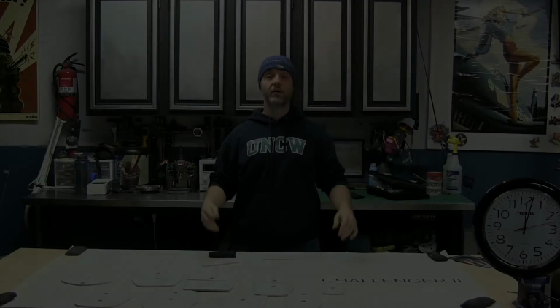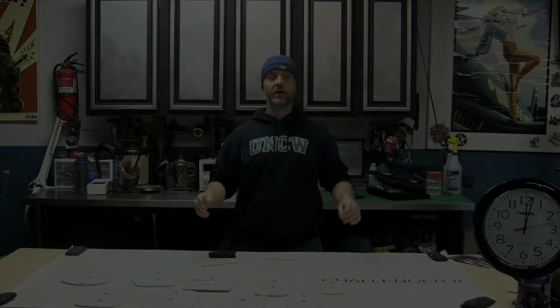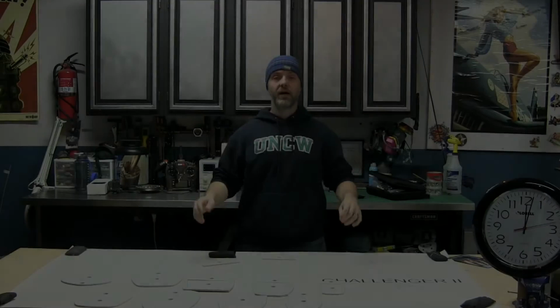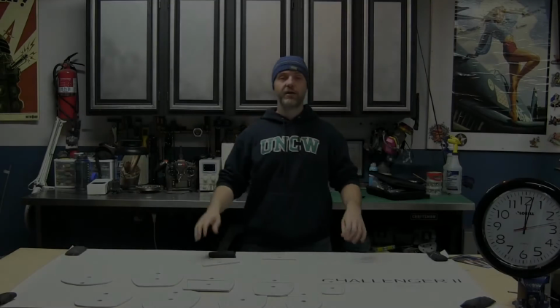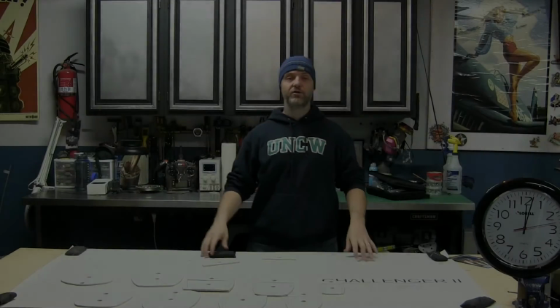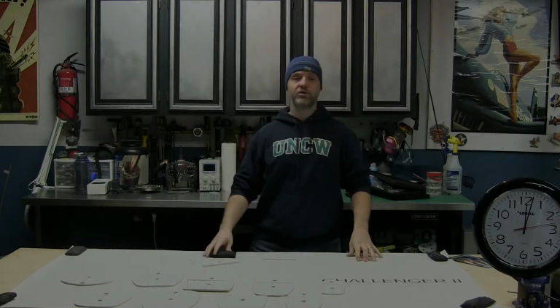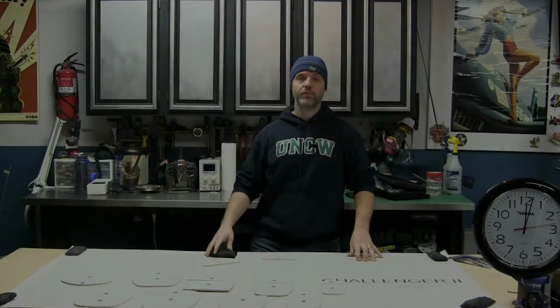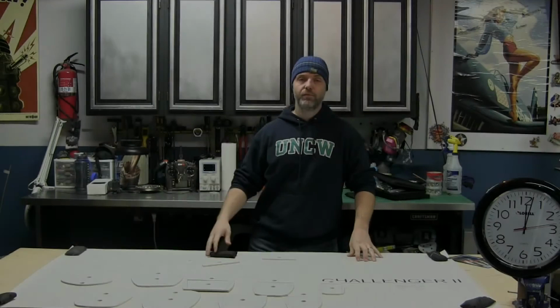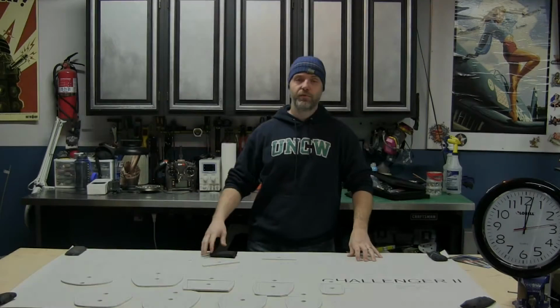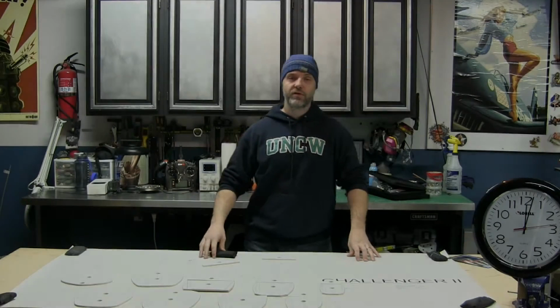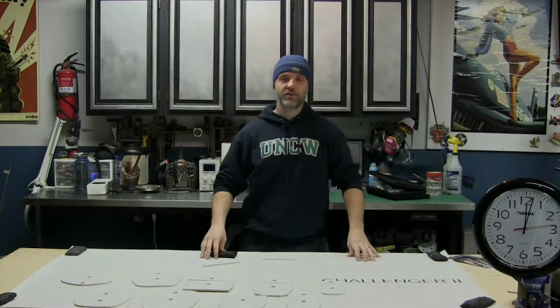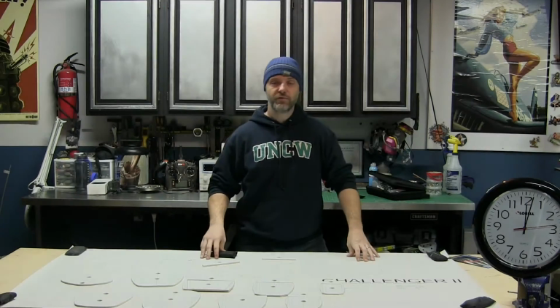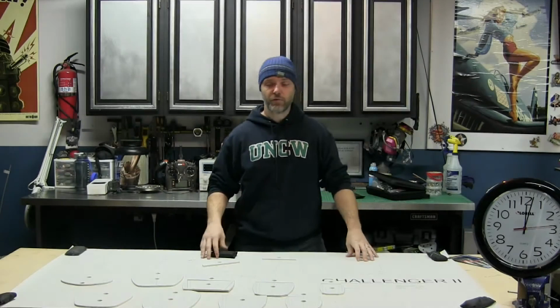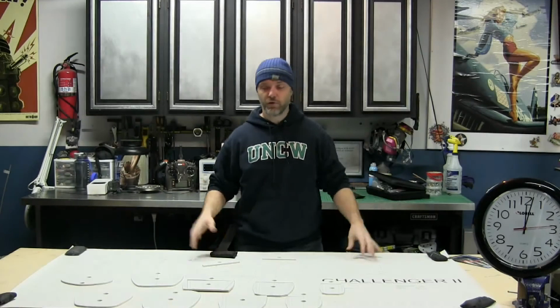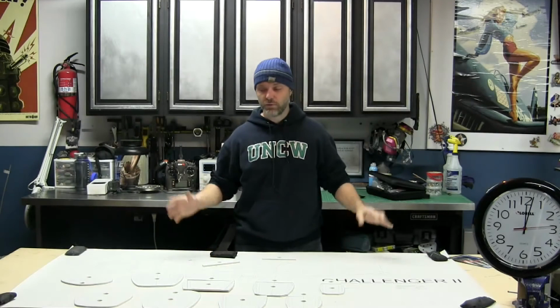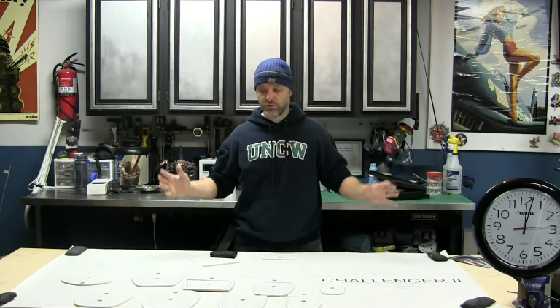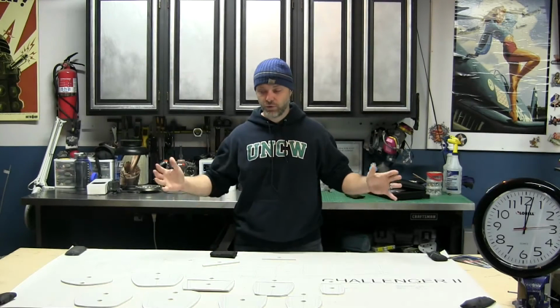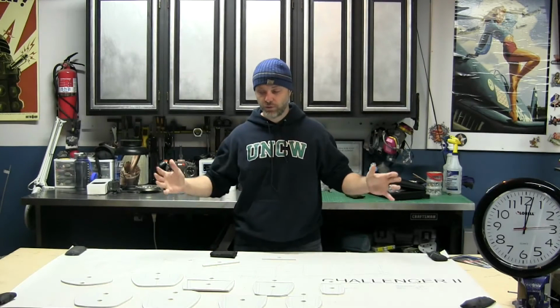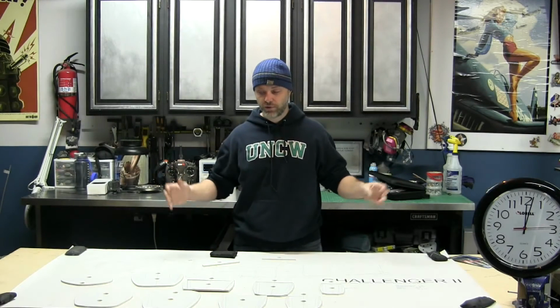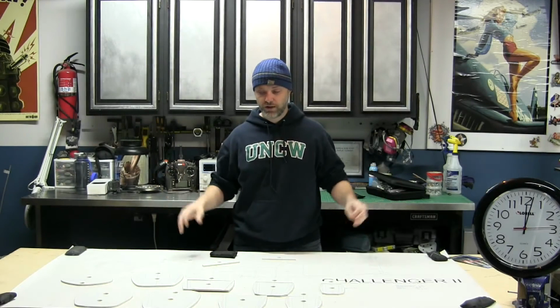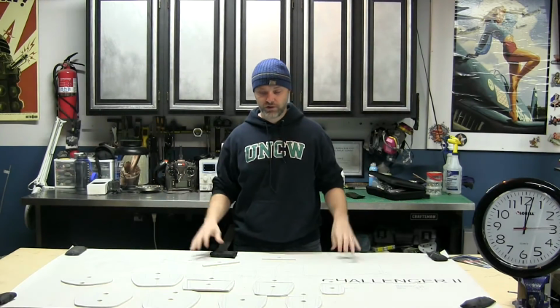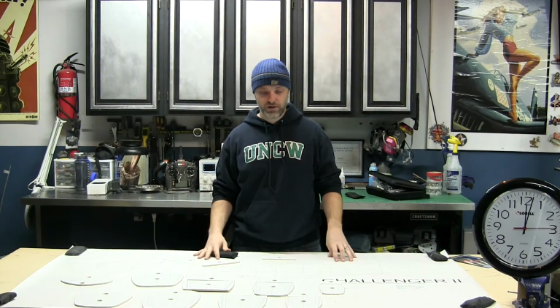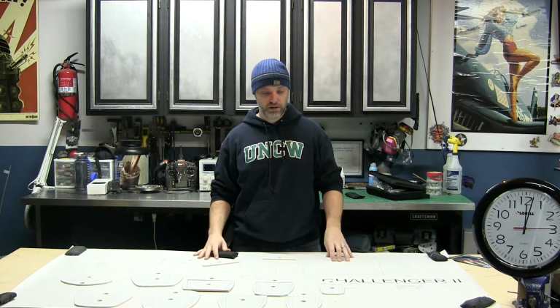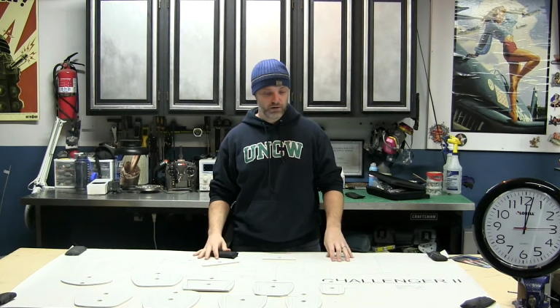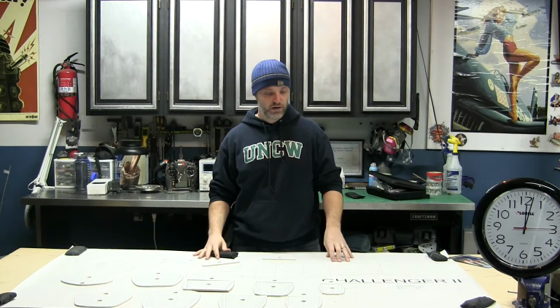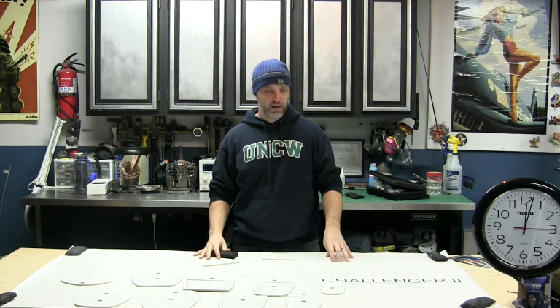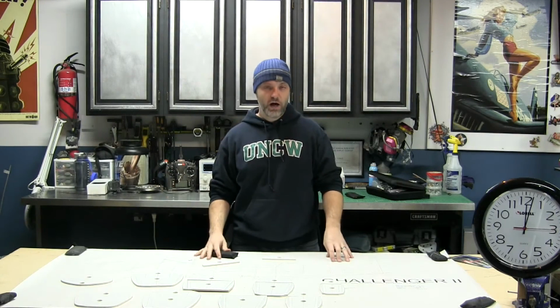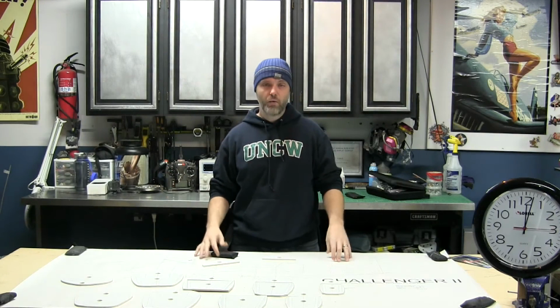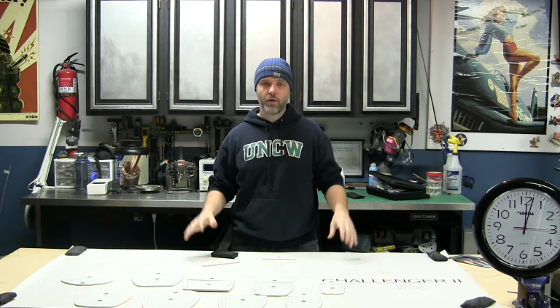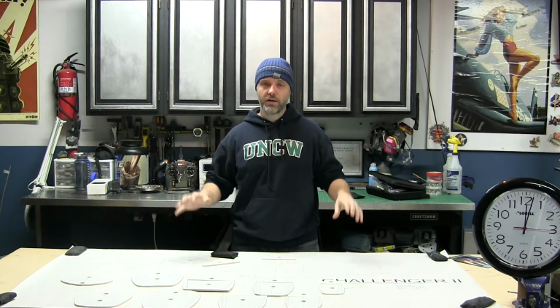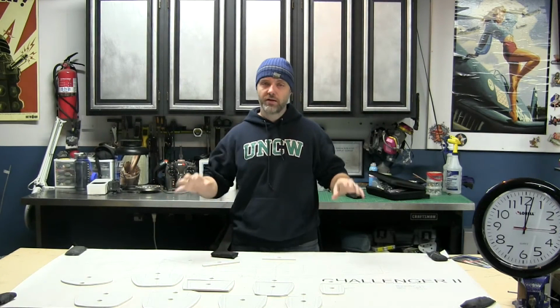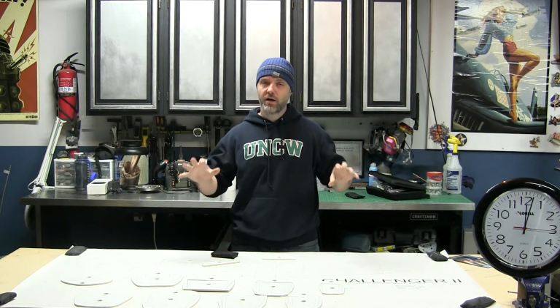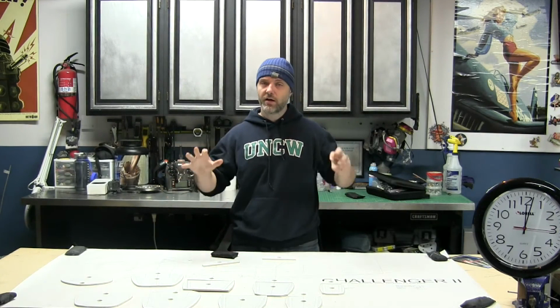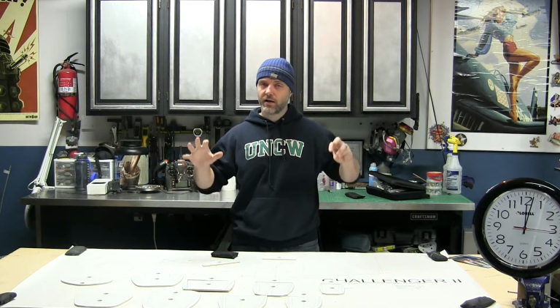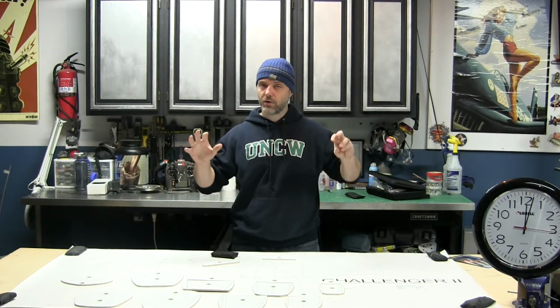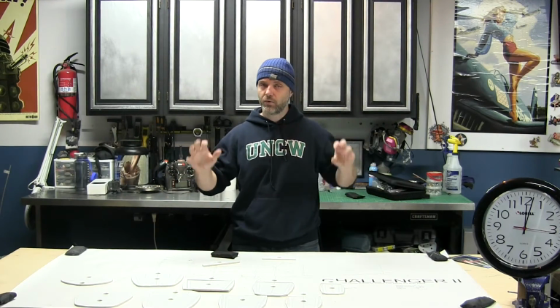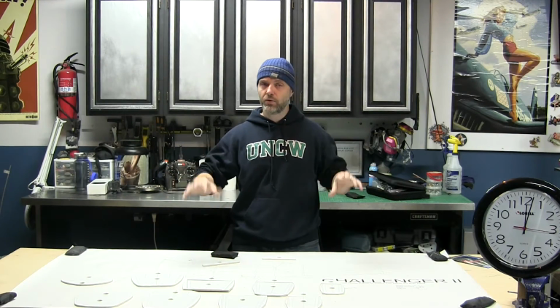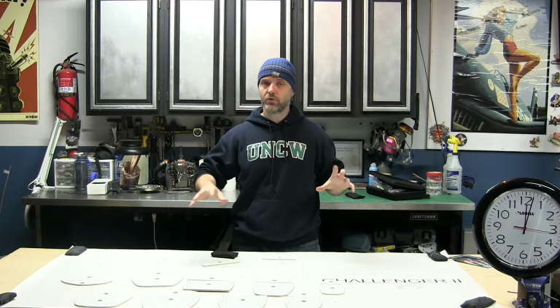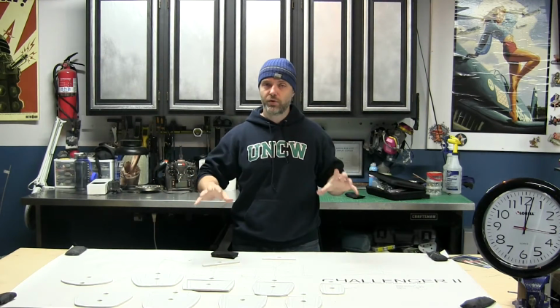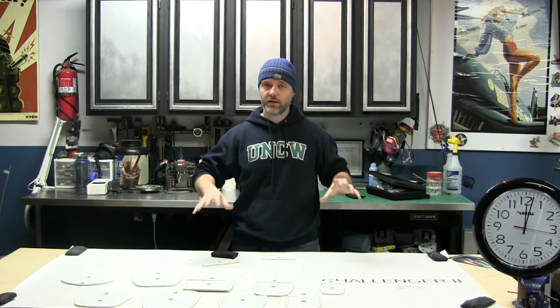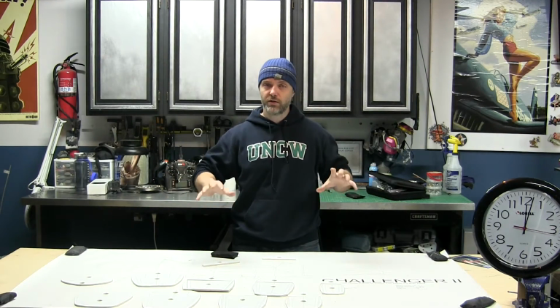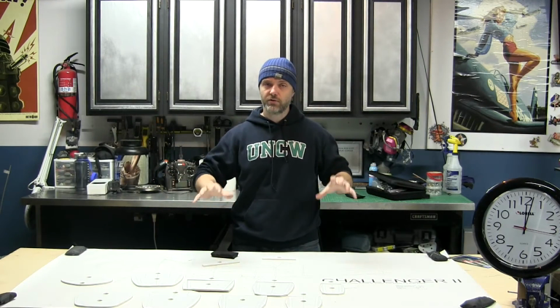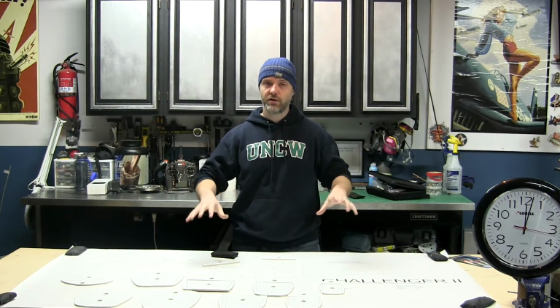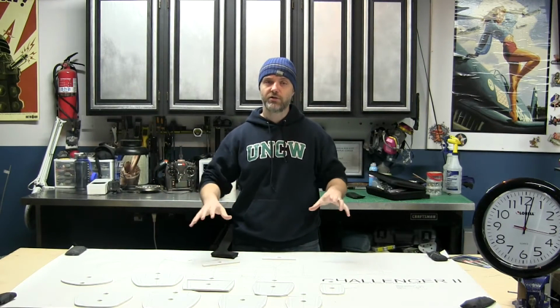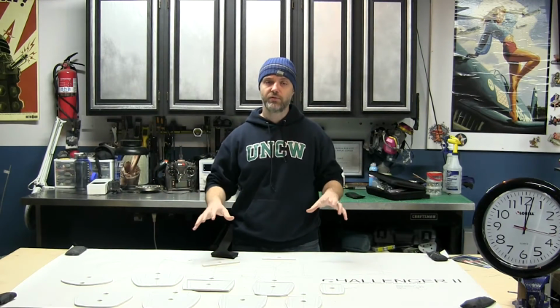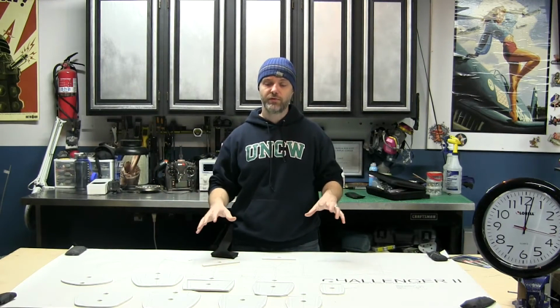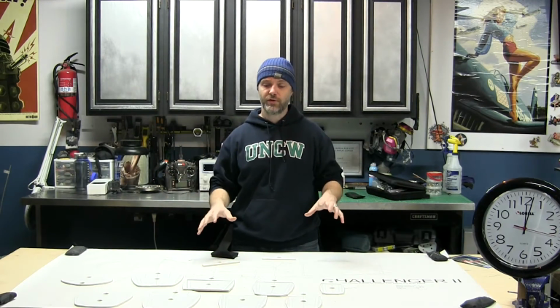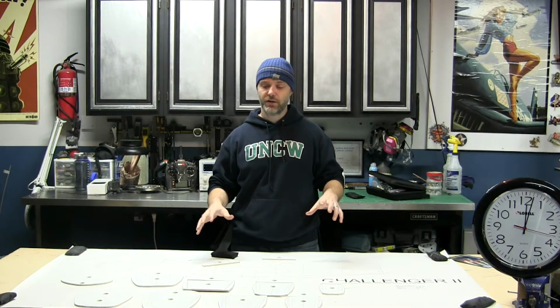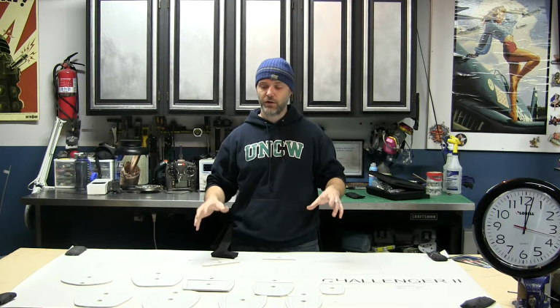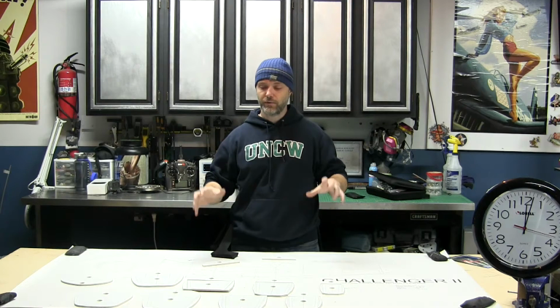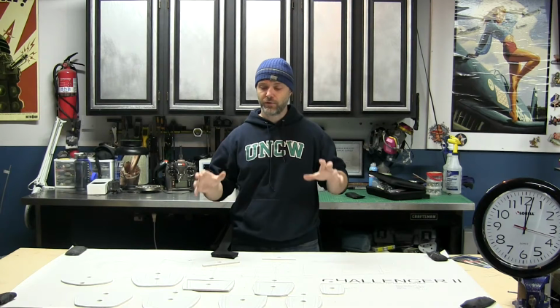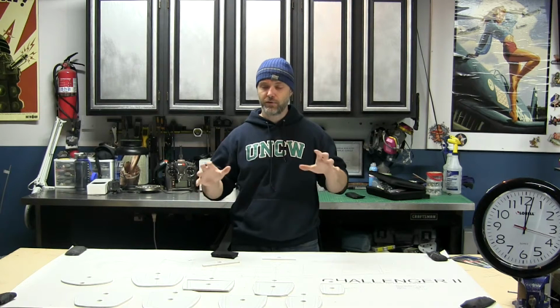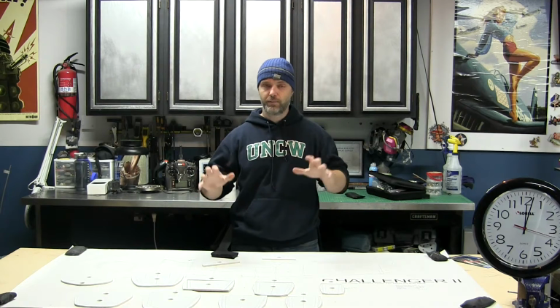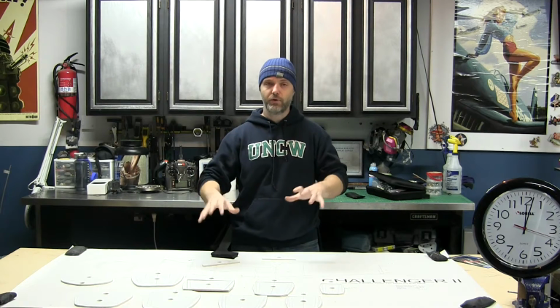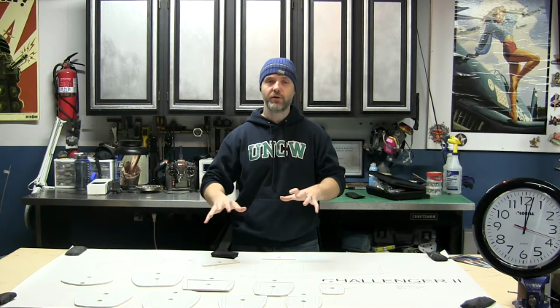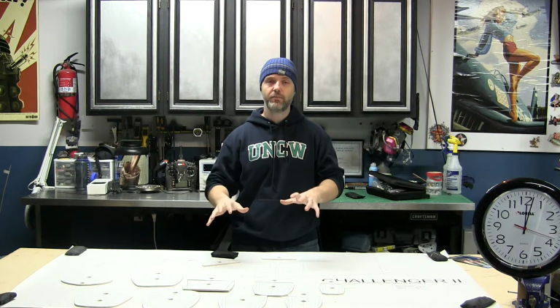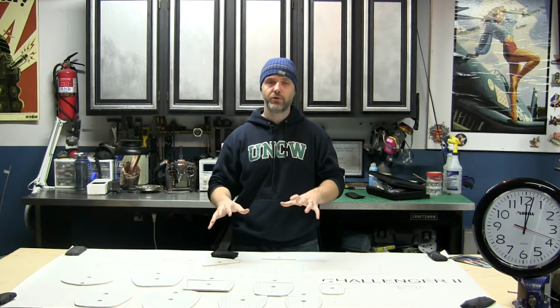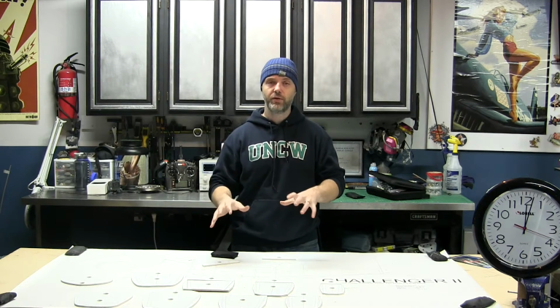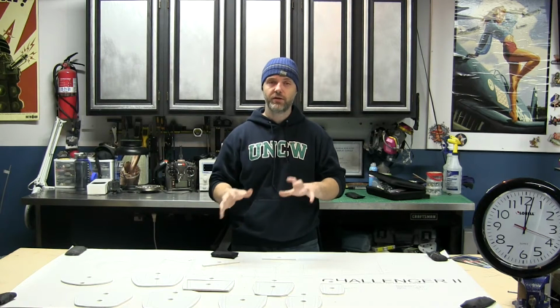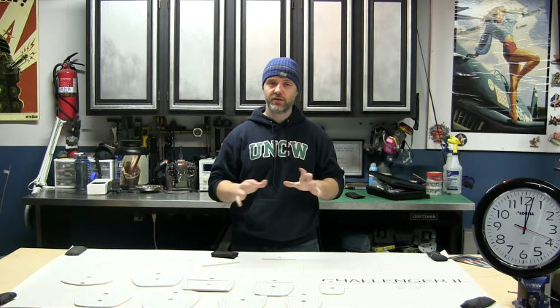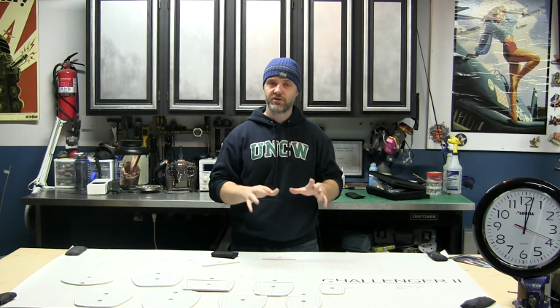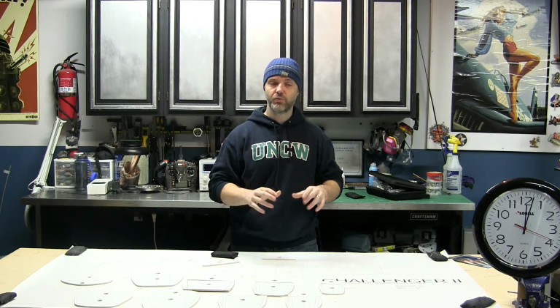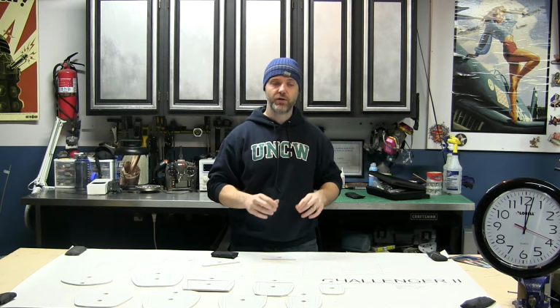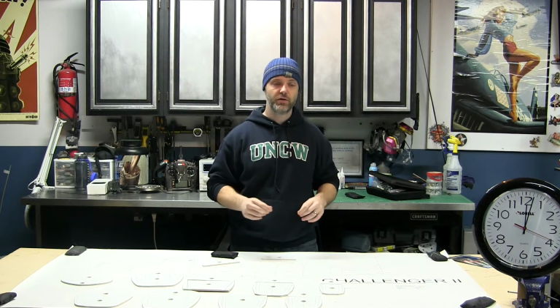Hey YouTube! Friends on the forums. Willem Racer here. I wanted to knock out a real quick introductory video for the build I'm doing this winter.